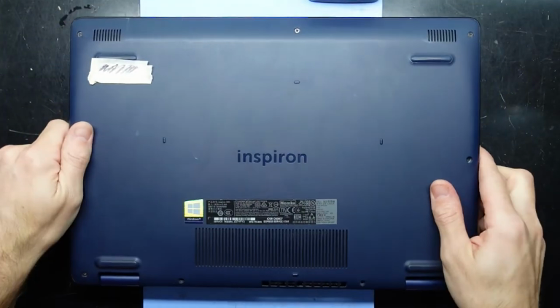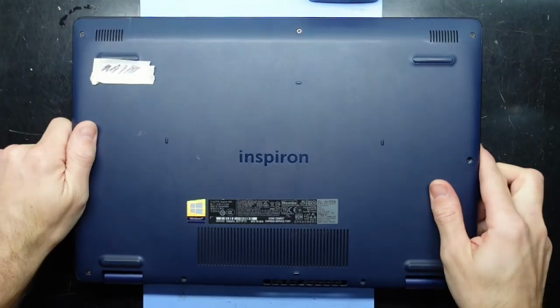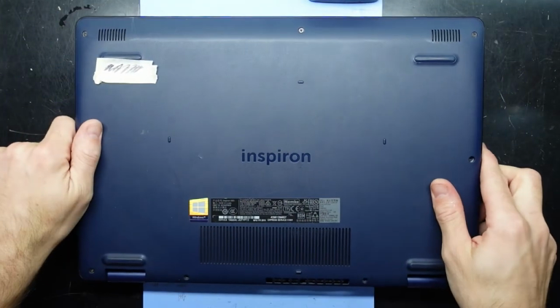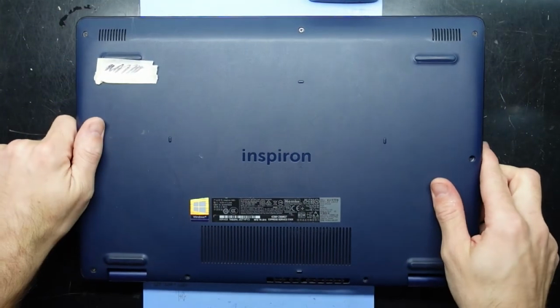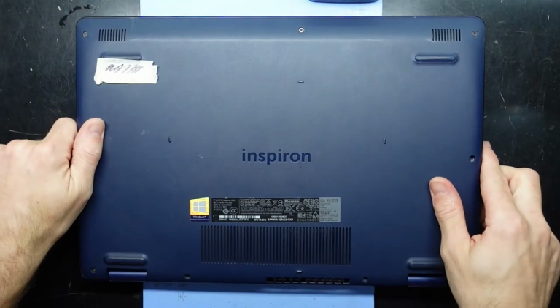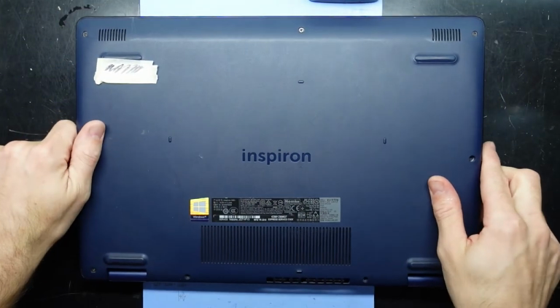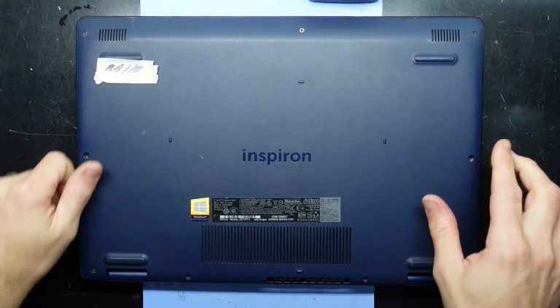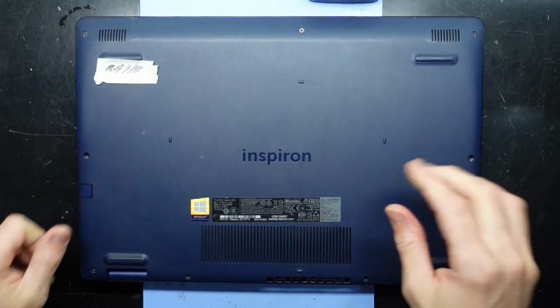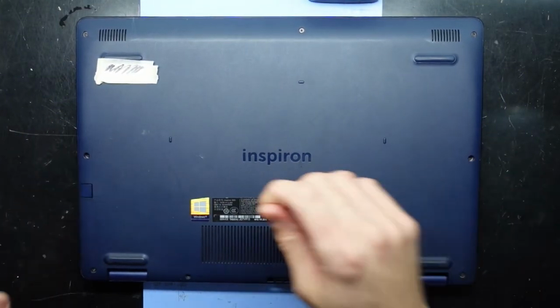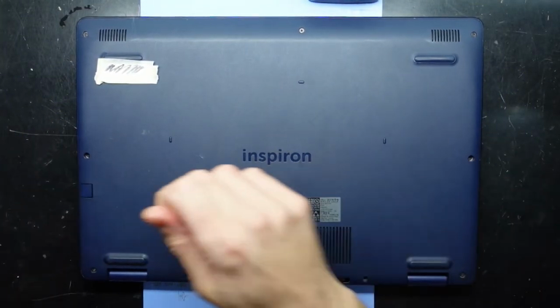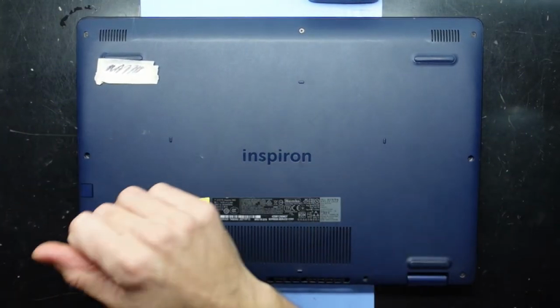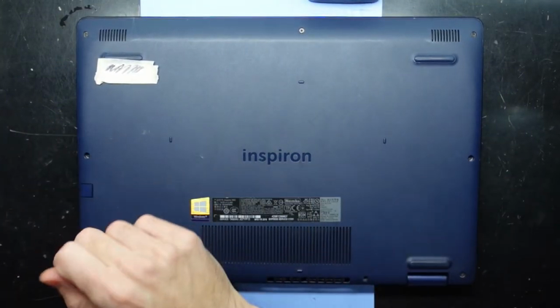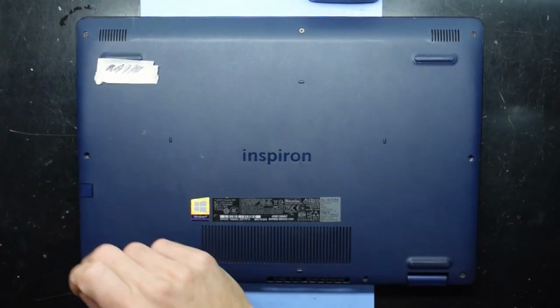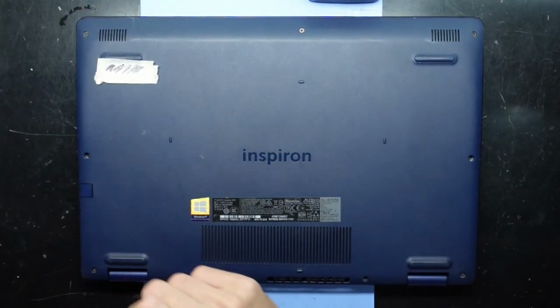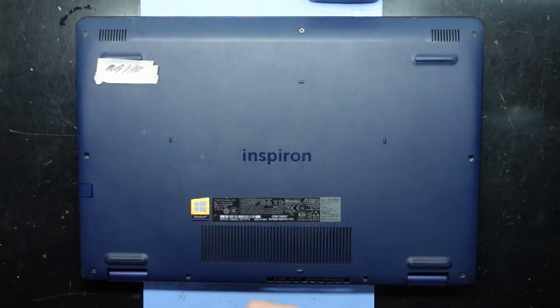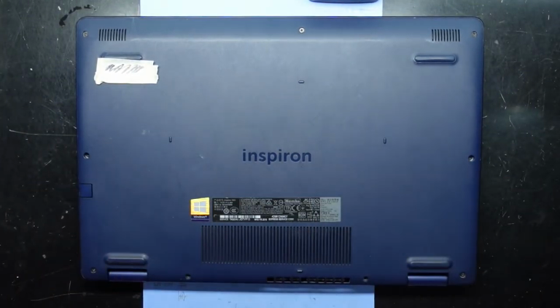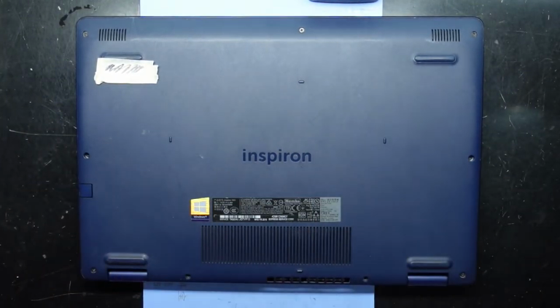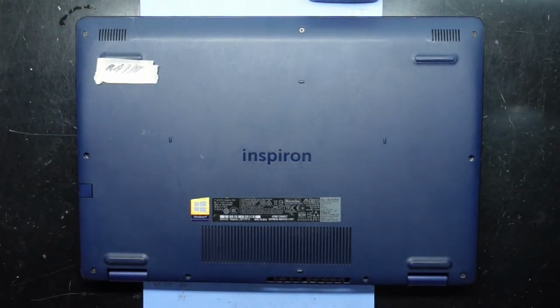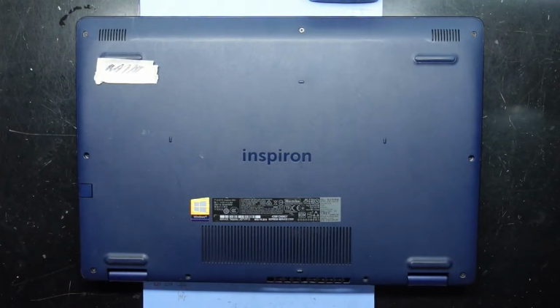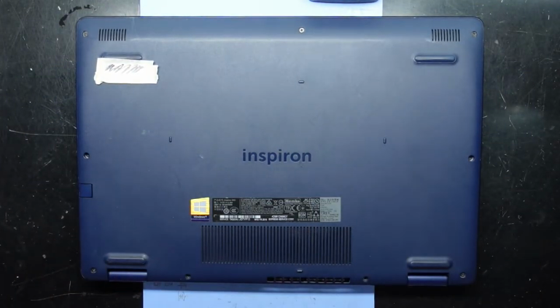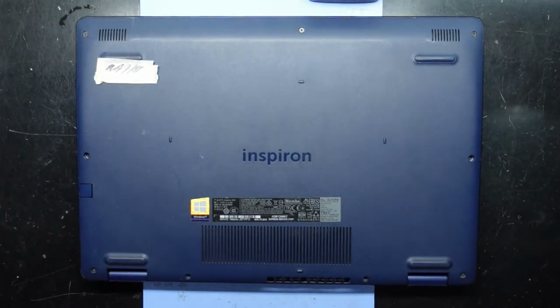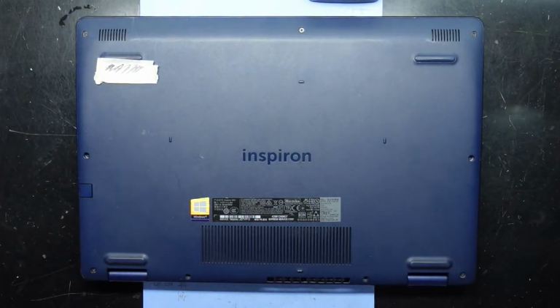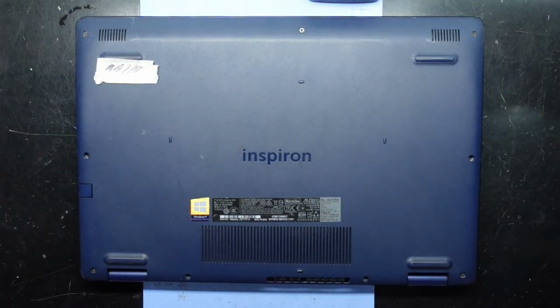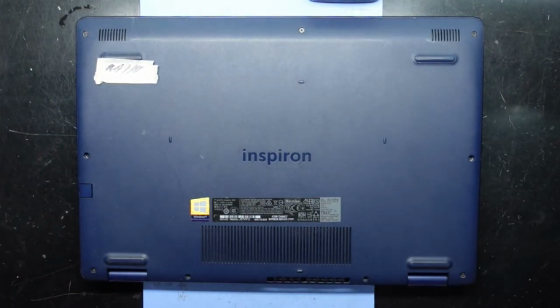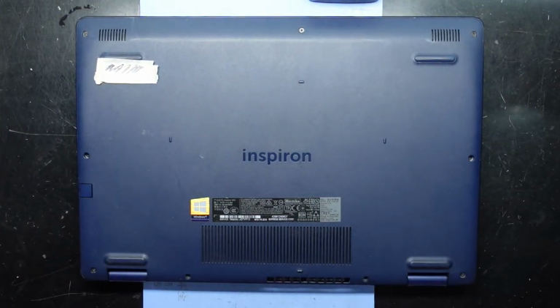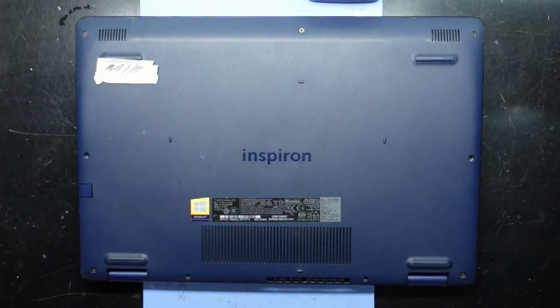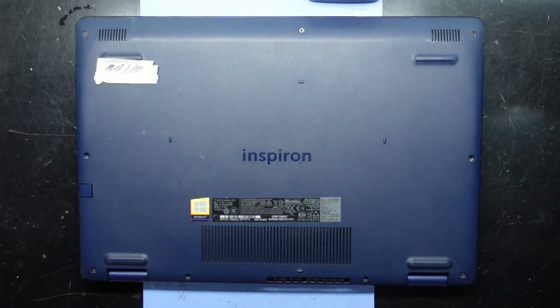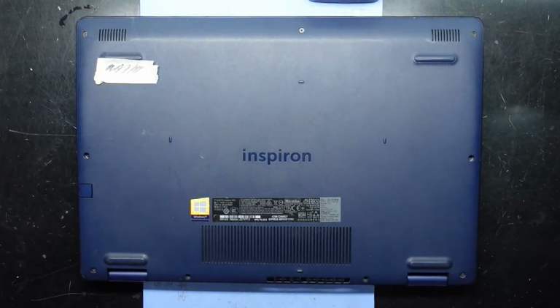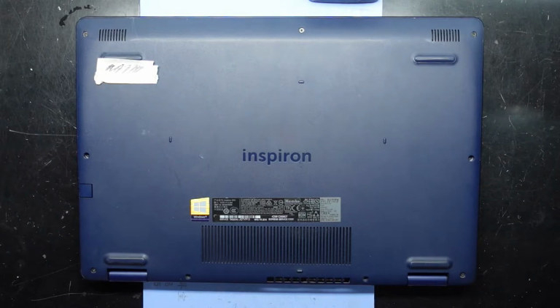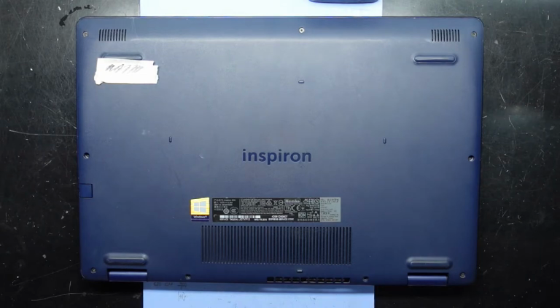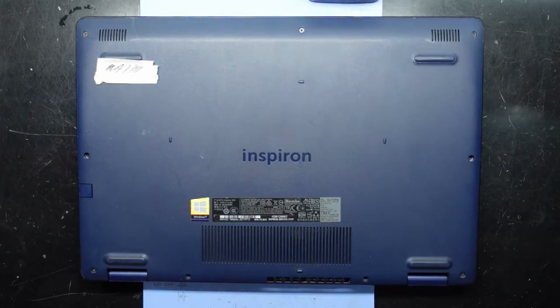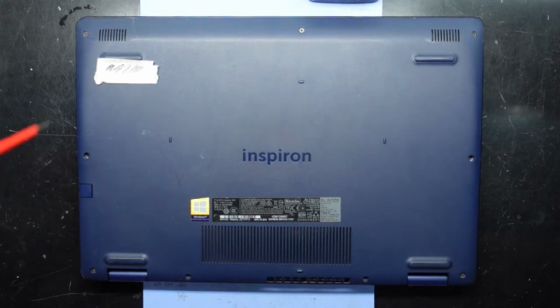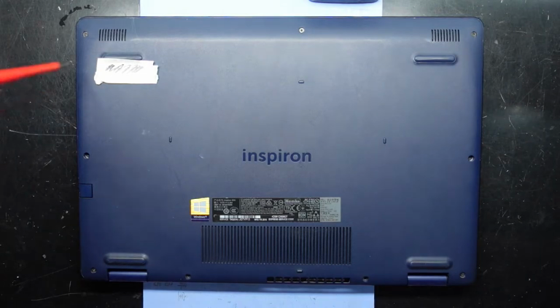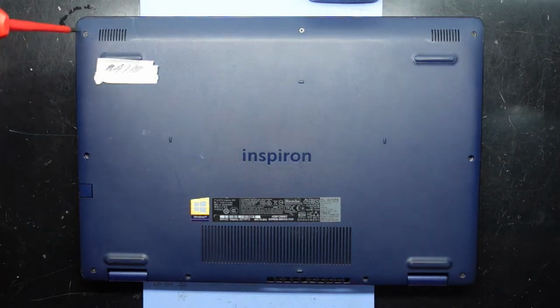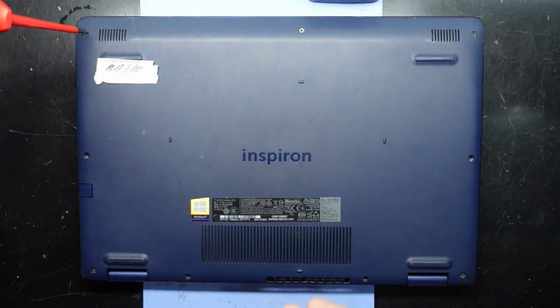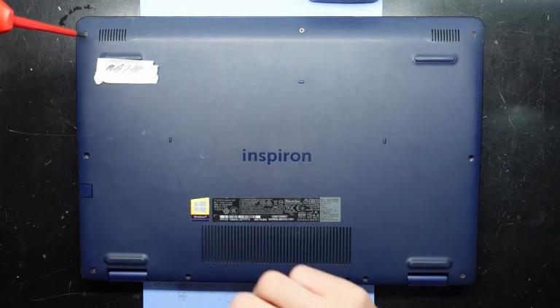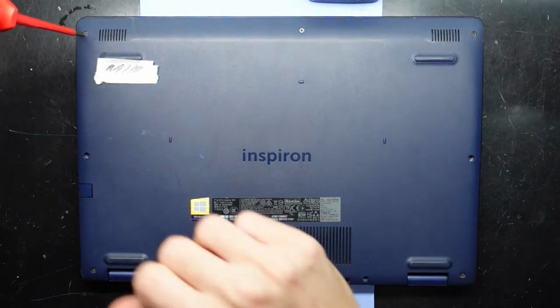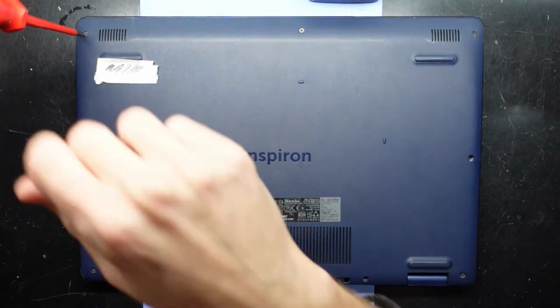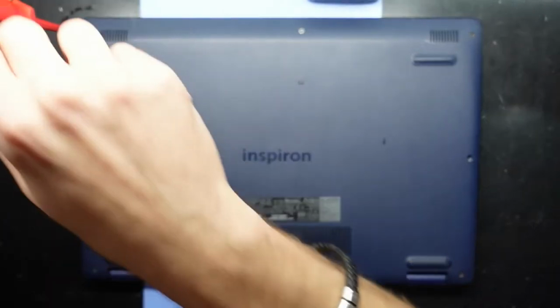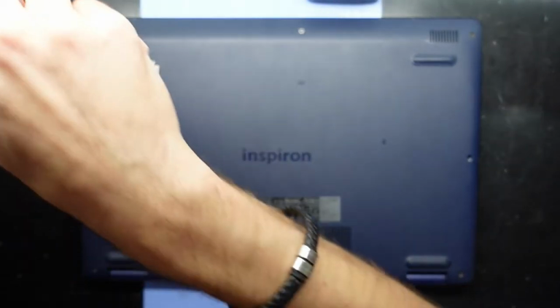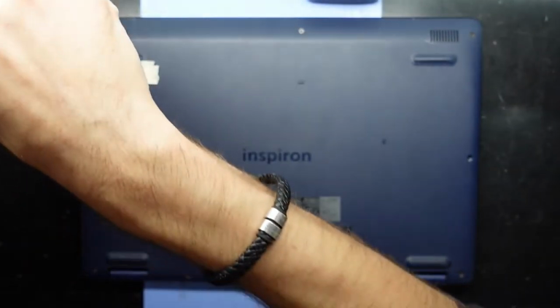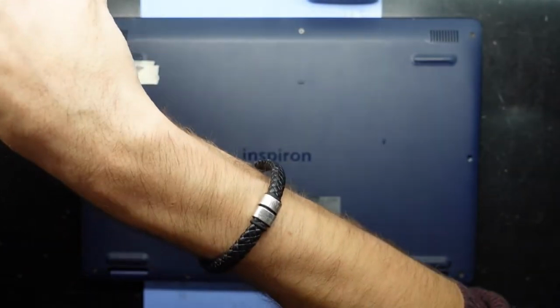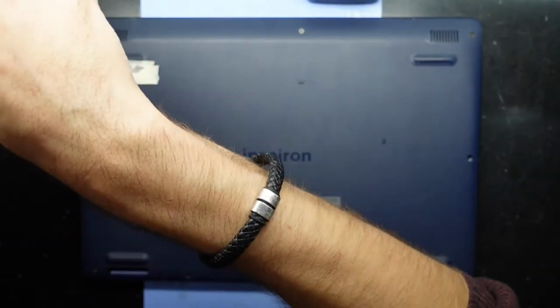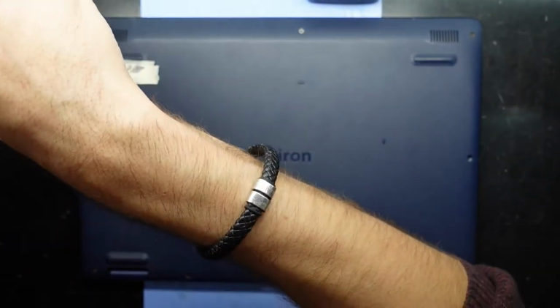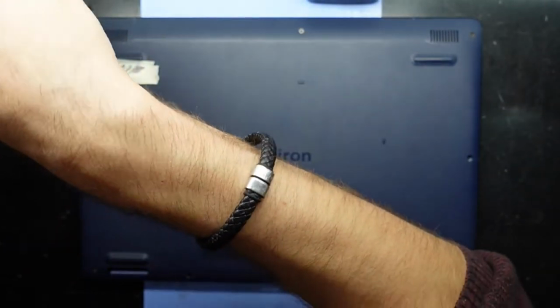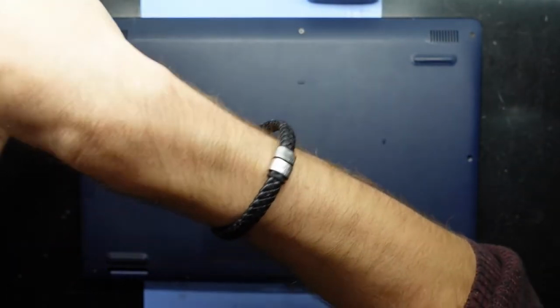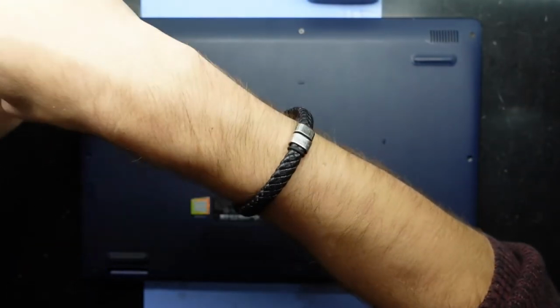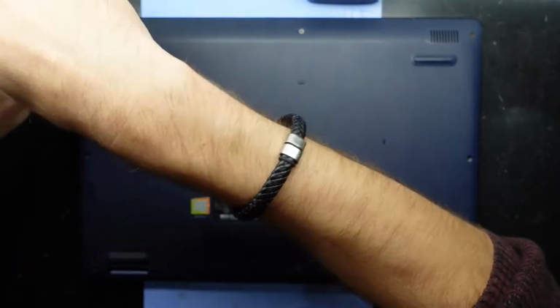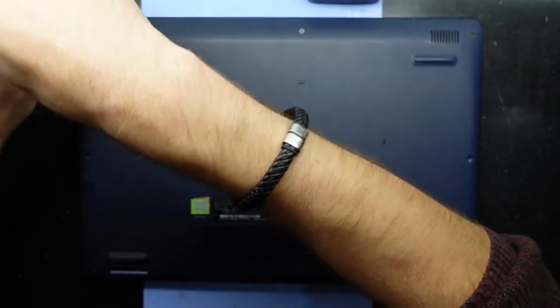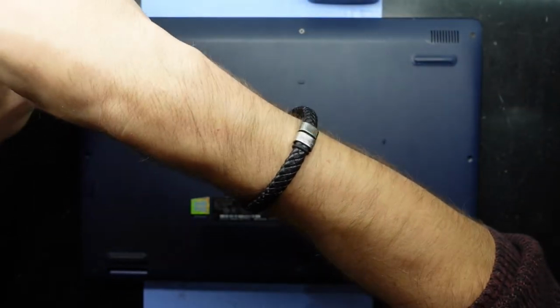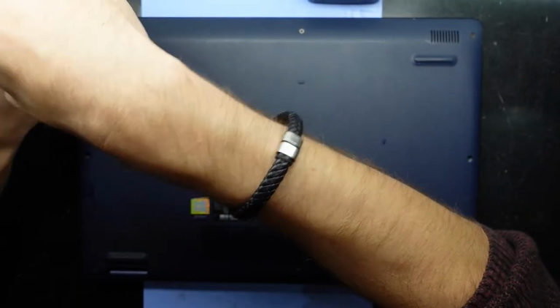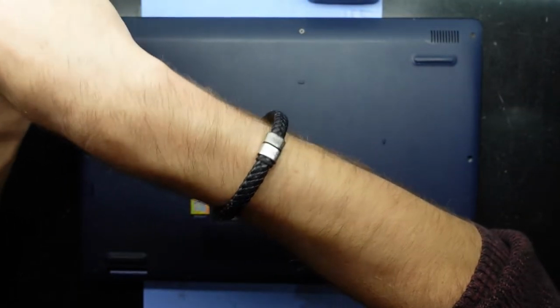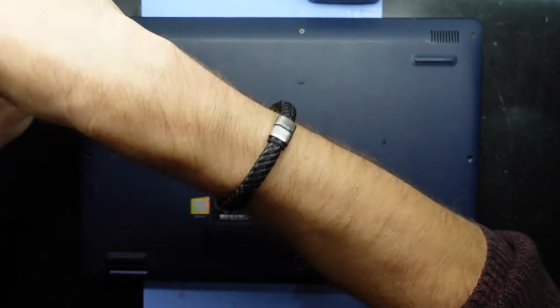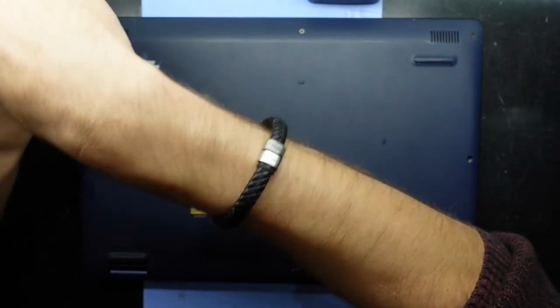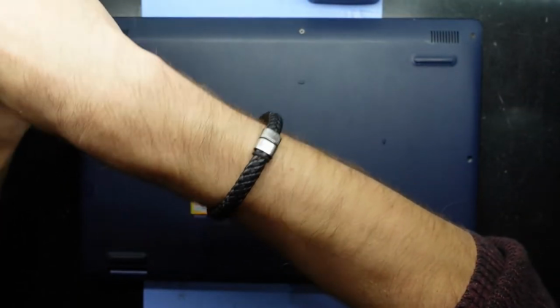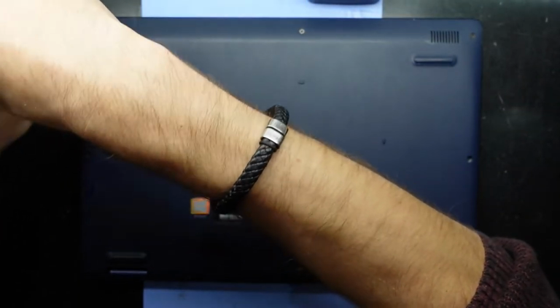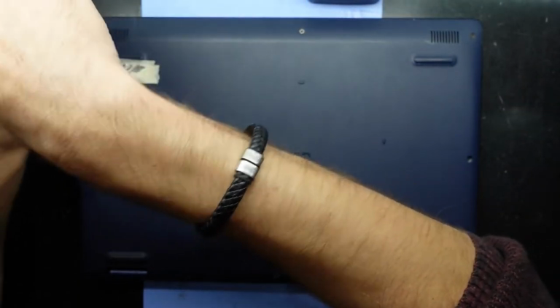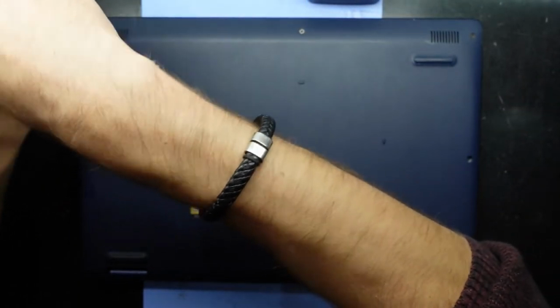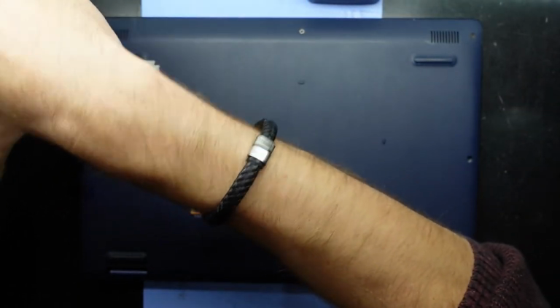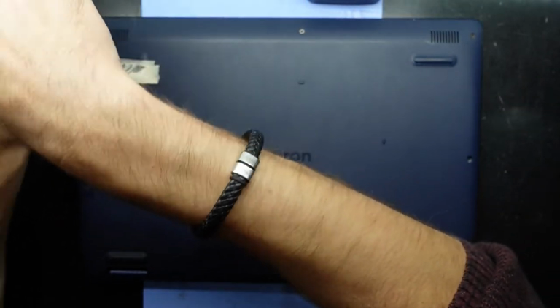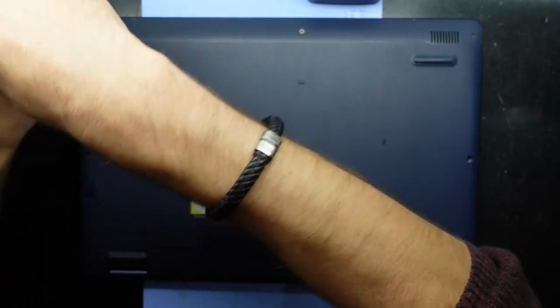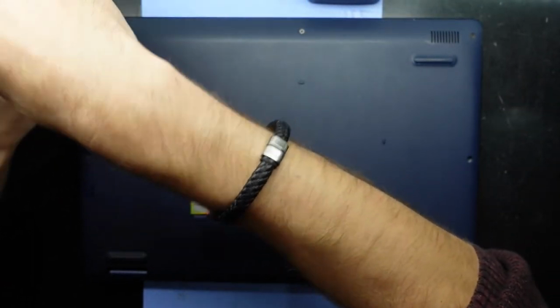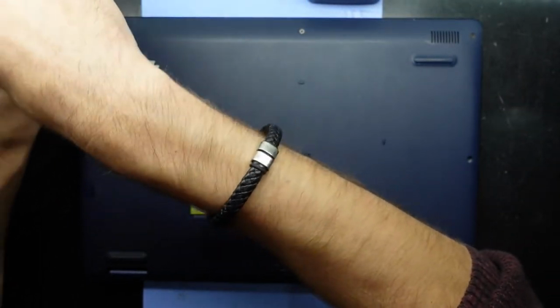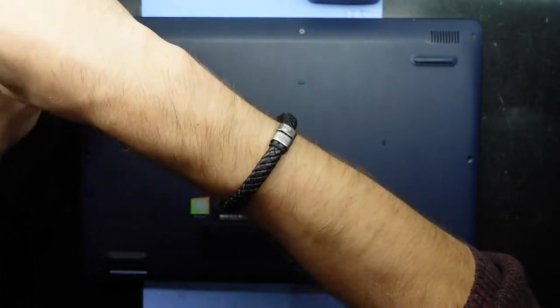To get in here we're going to need a Phillips head screwdriver, just a small one, and possibly a pry tool to be able to lift the plastic up — we'll see how we go.